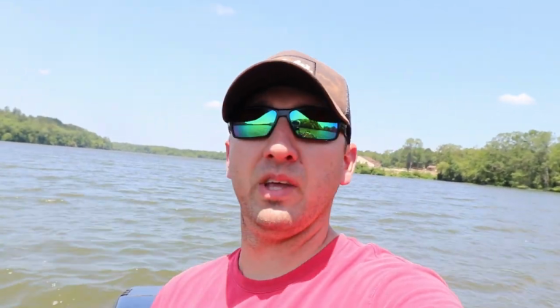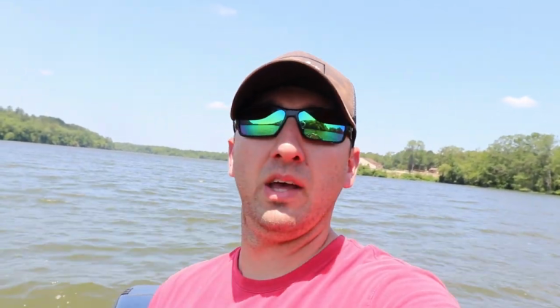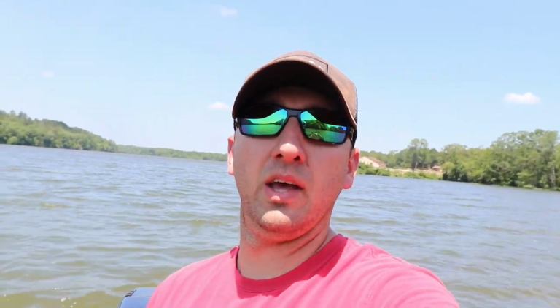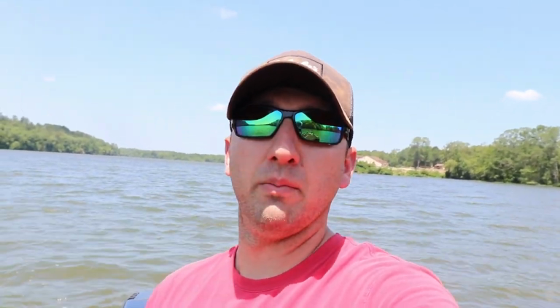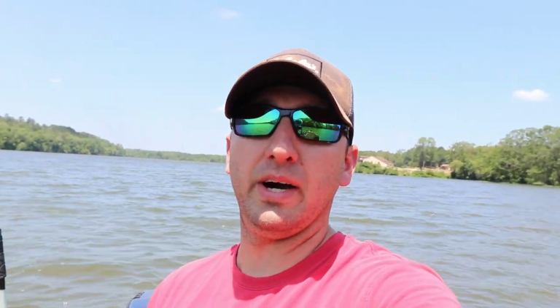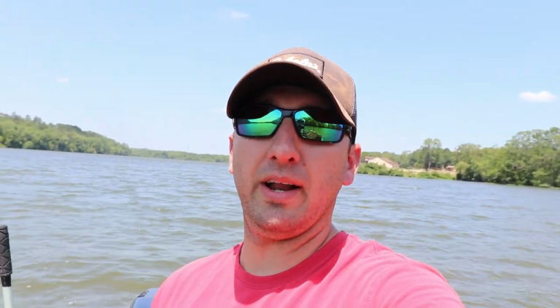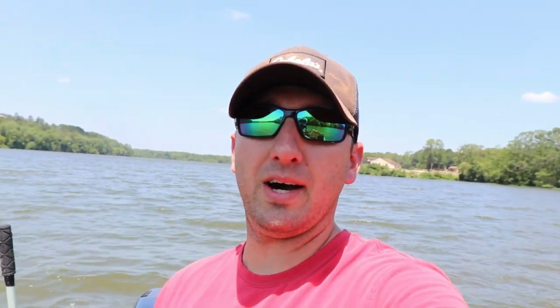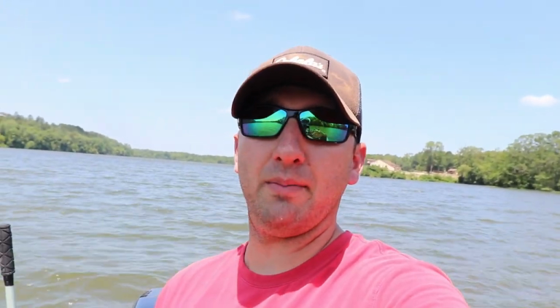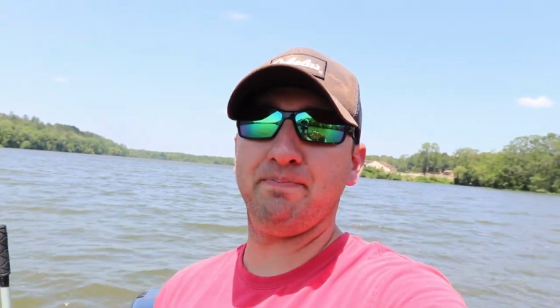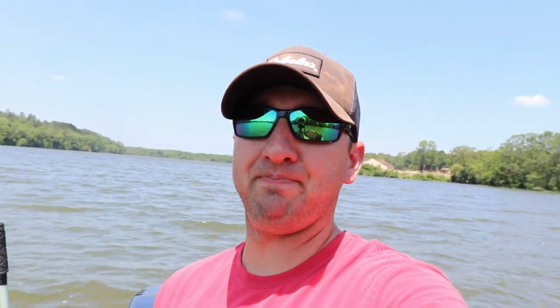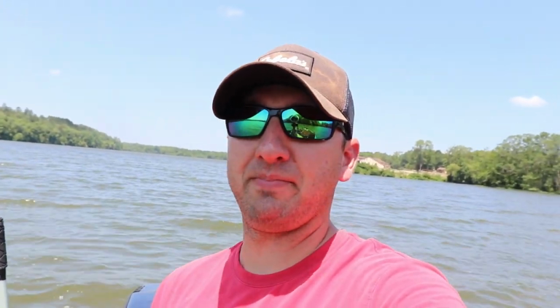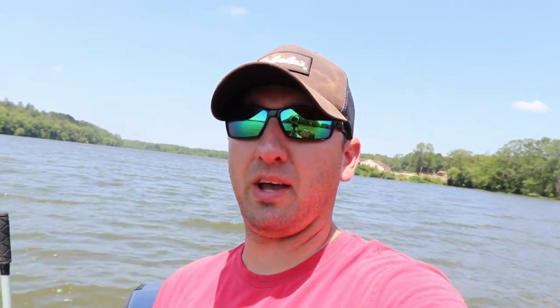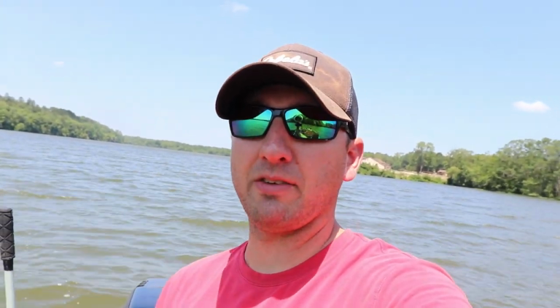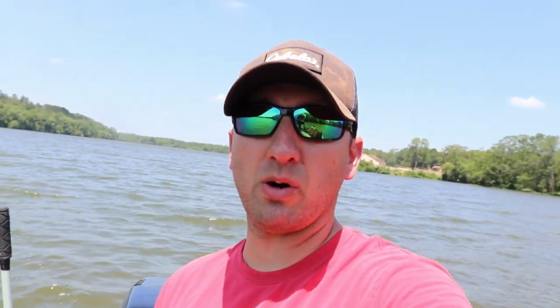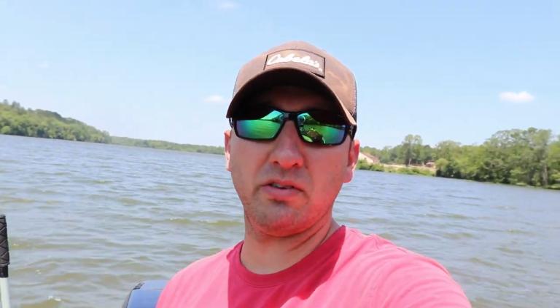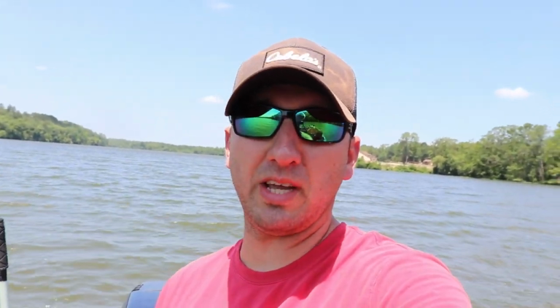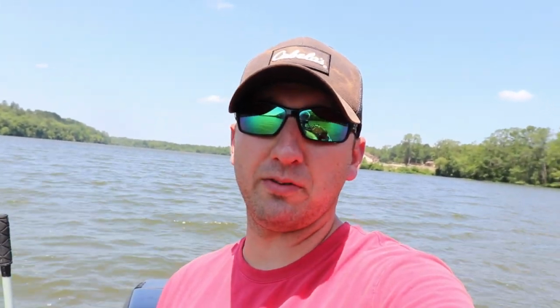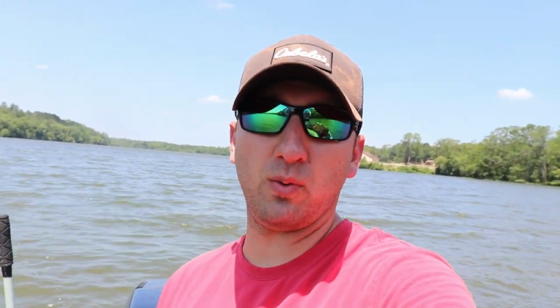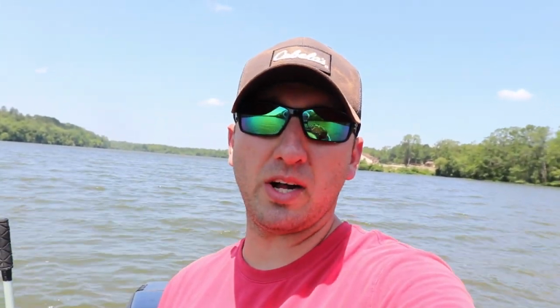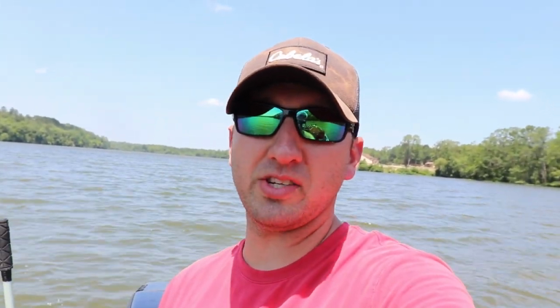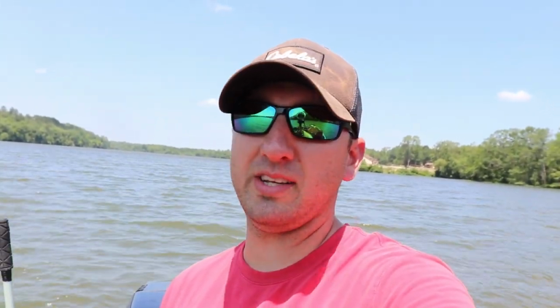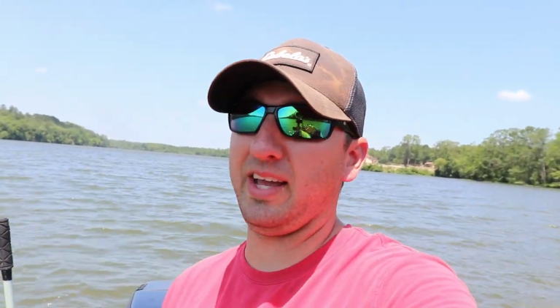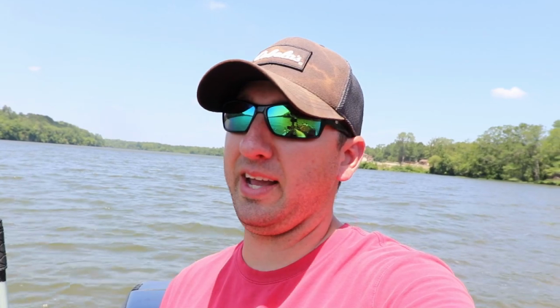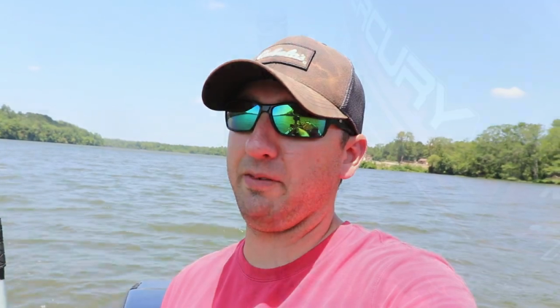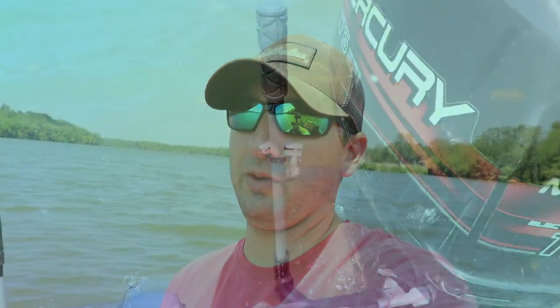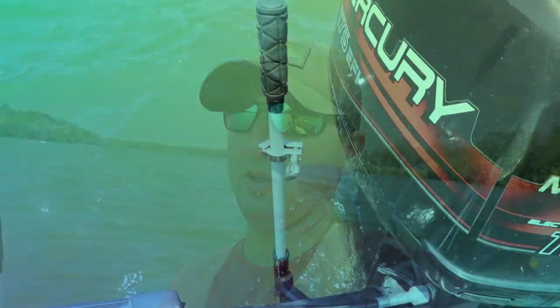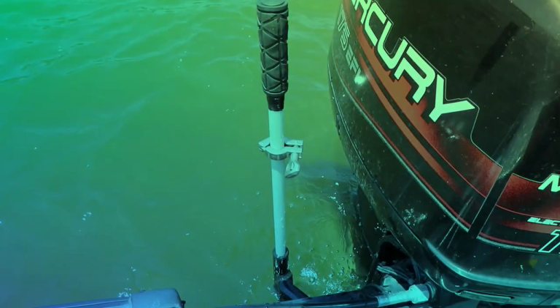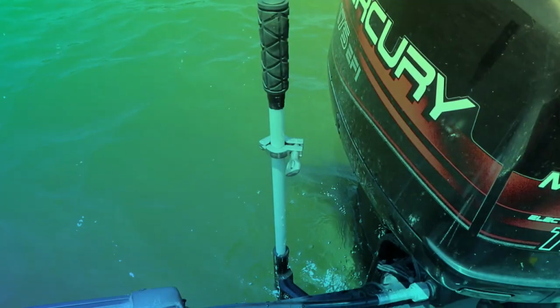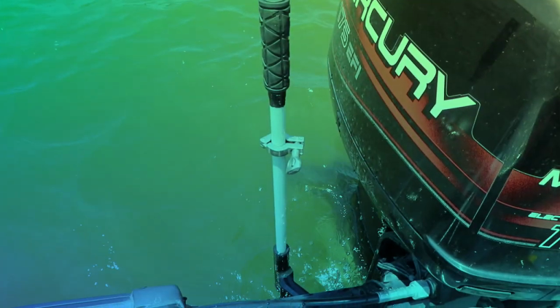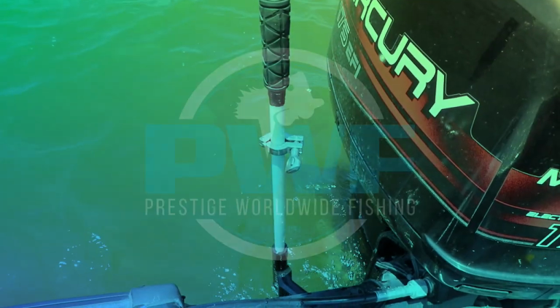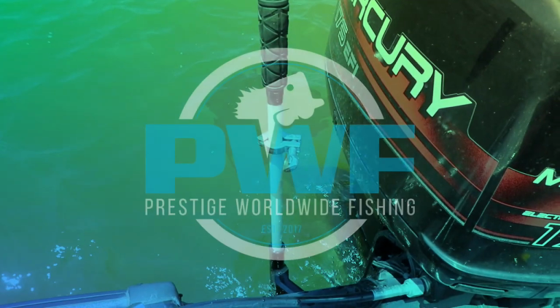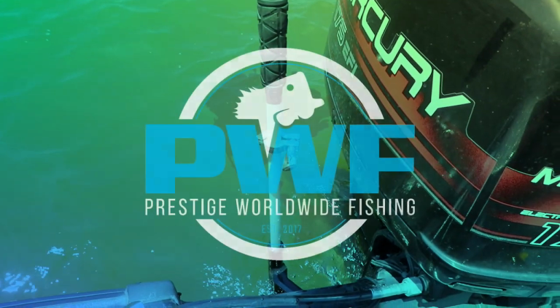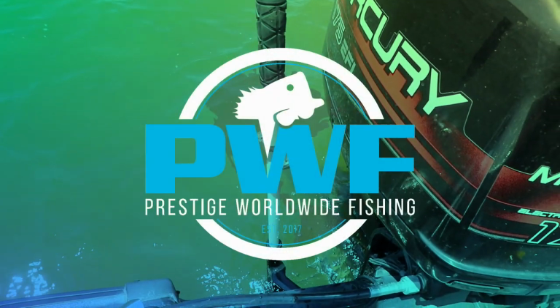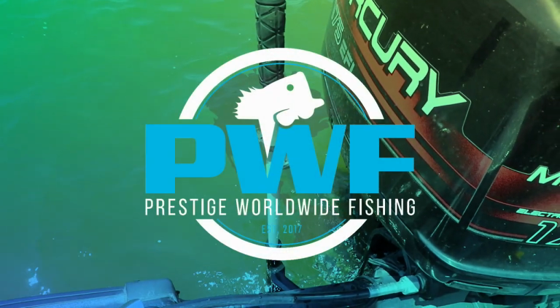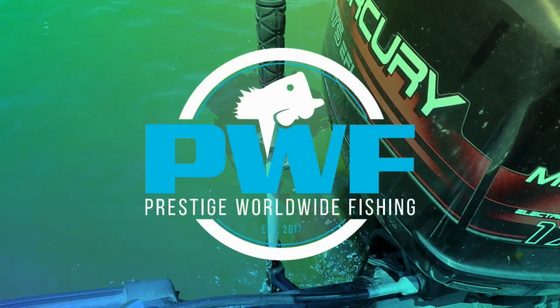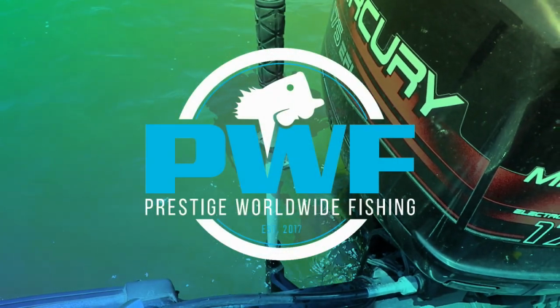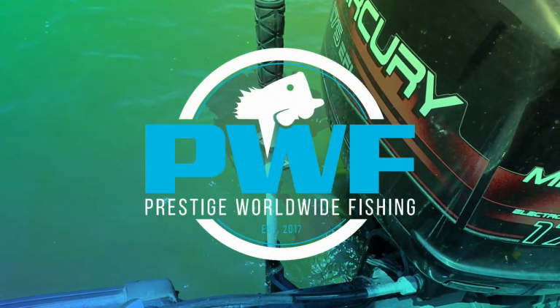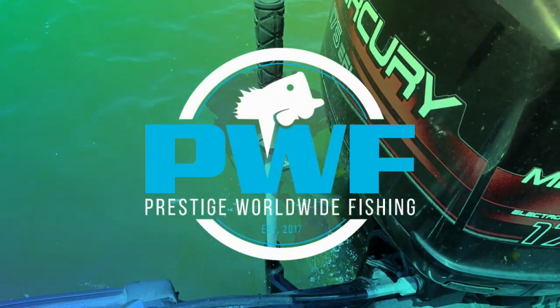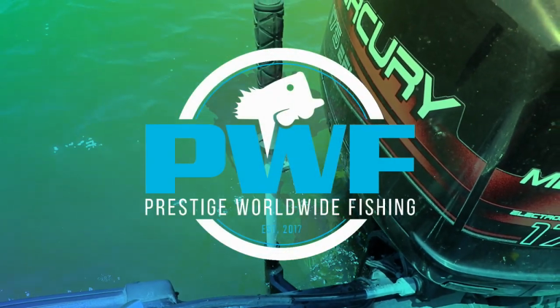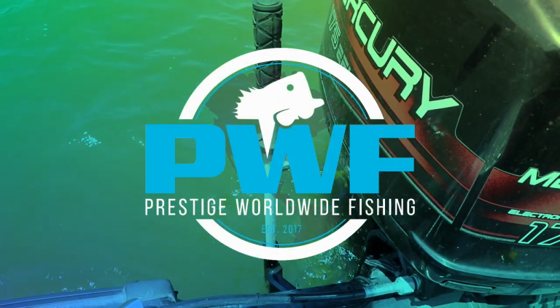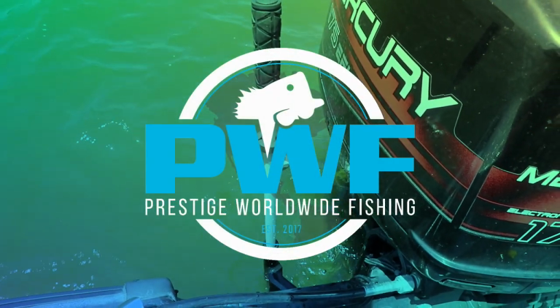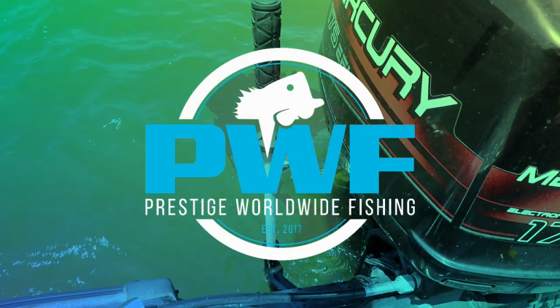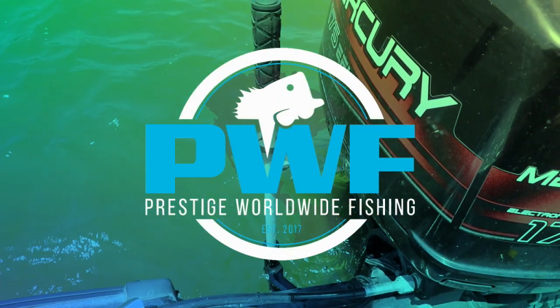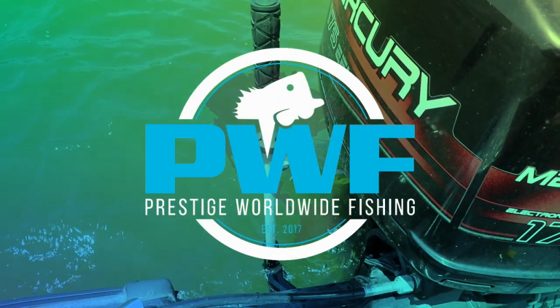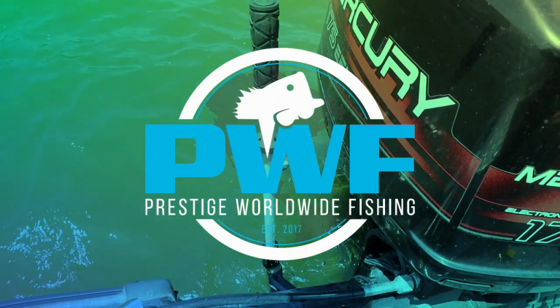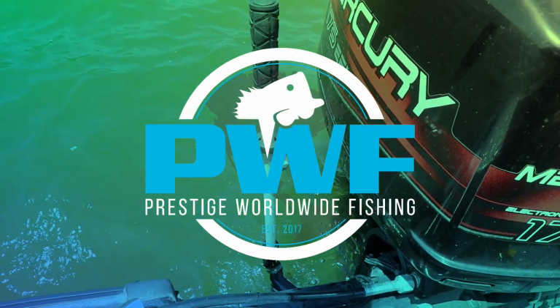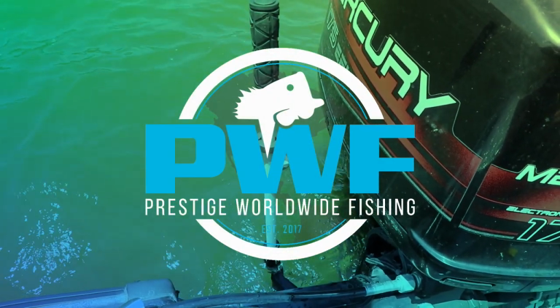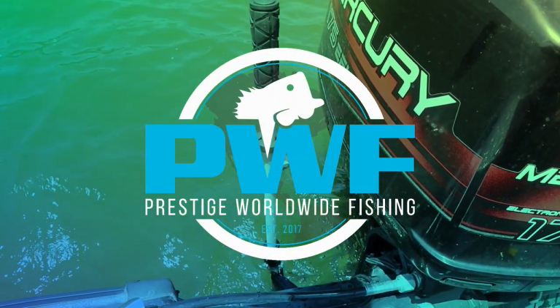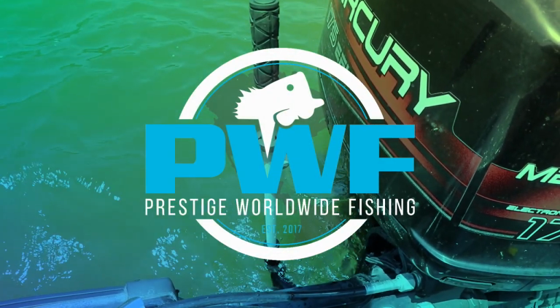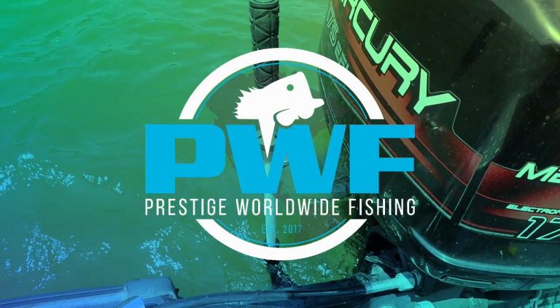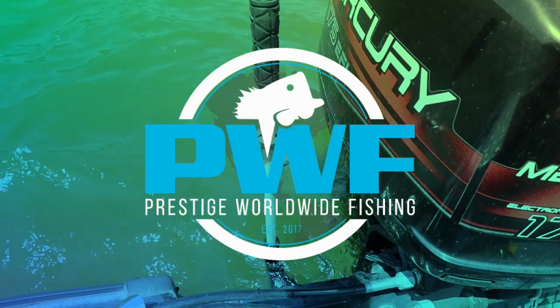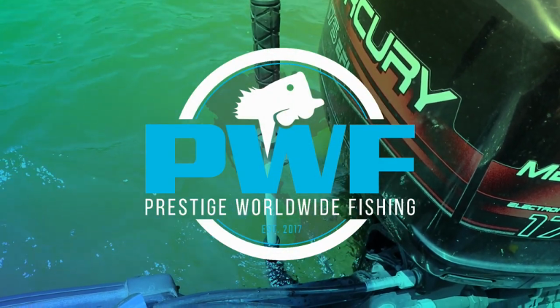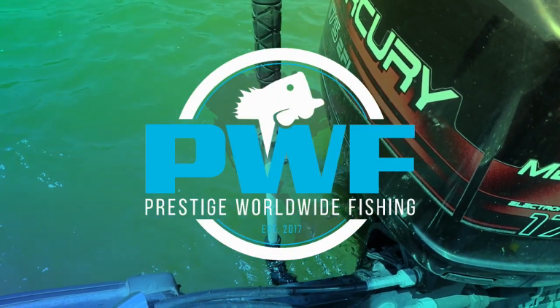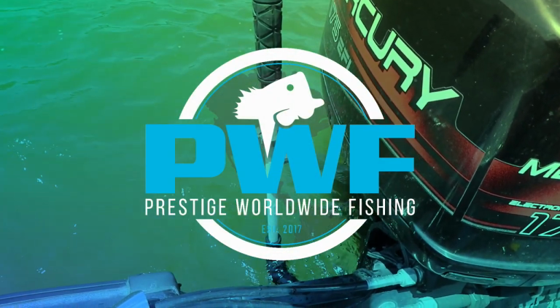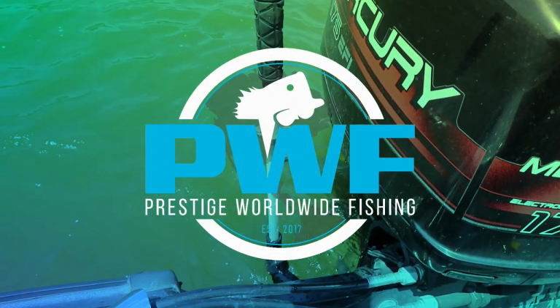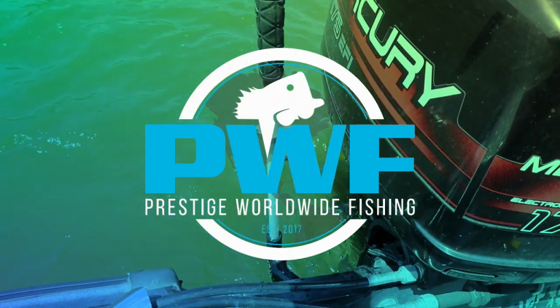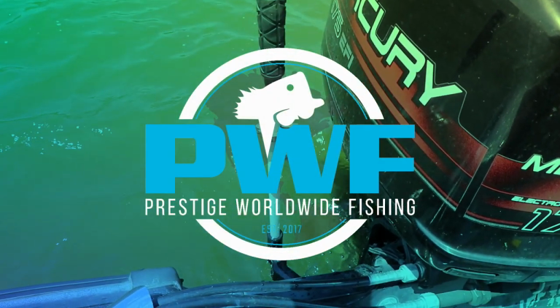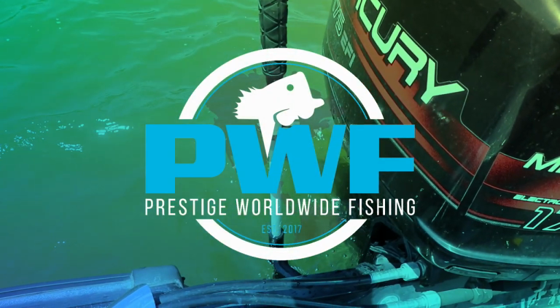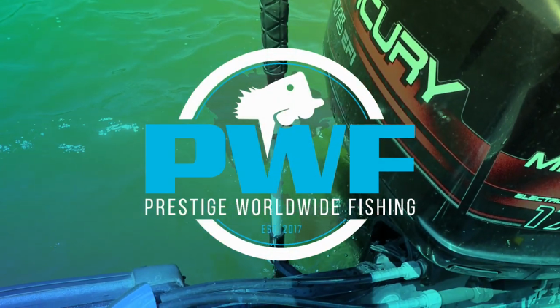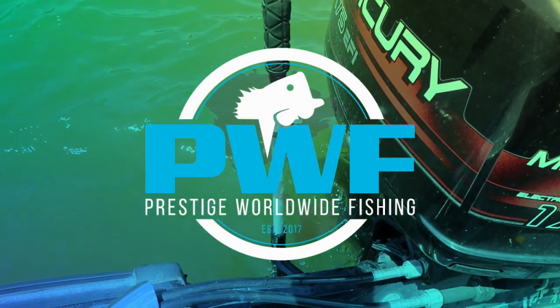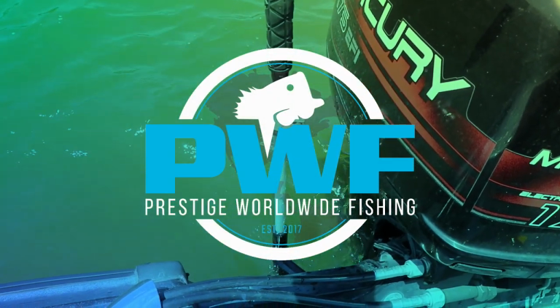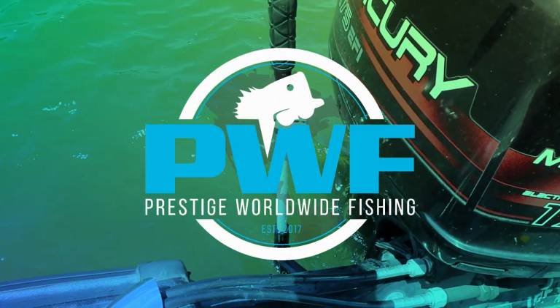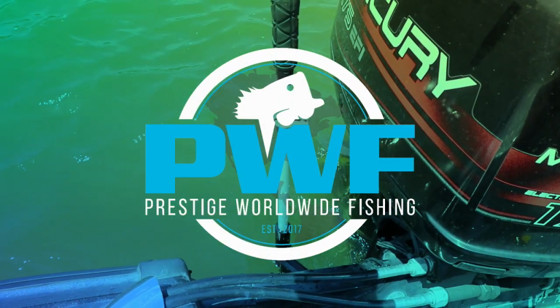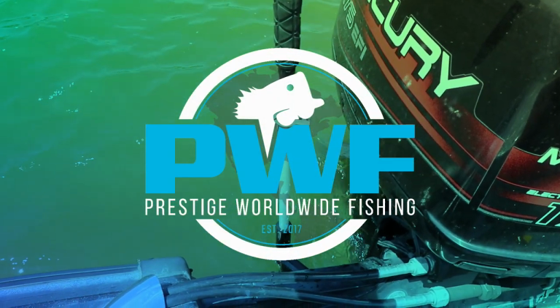But as always, thanks for watching, and if you're looking for a cheap anchor power pole system, this is what I recommend.